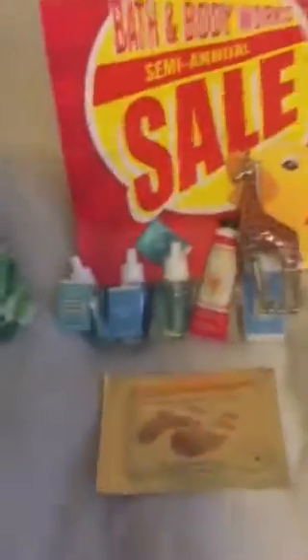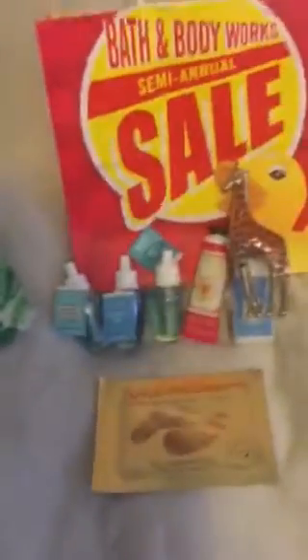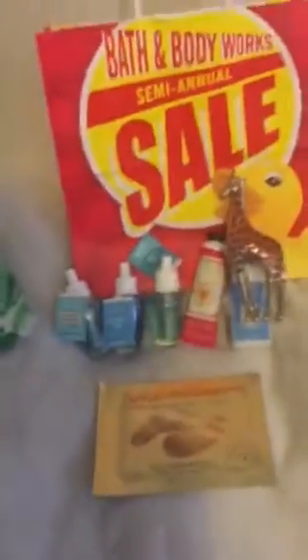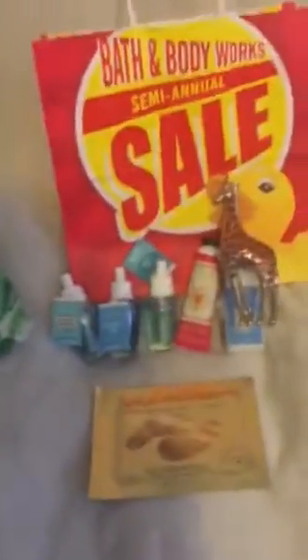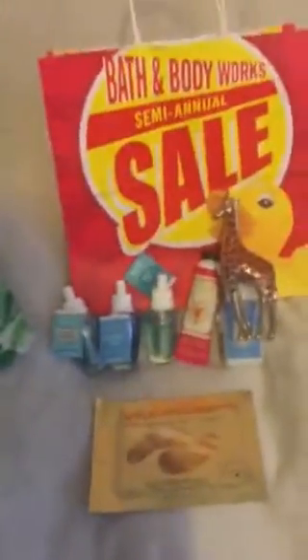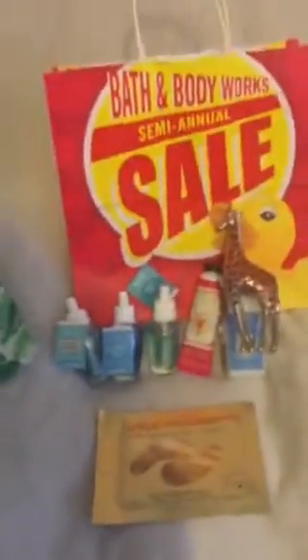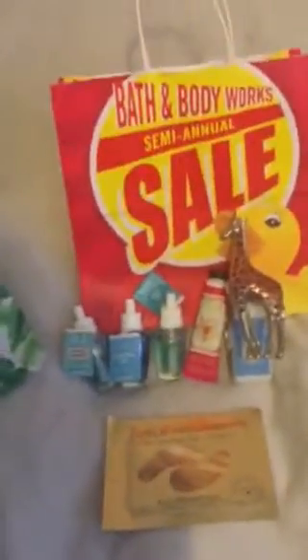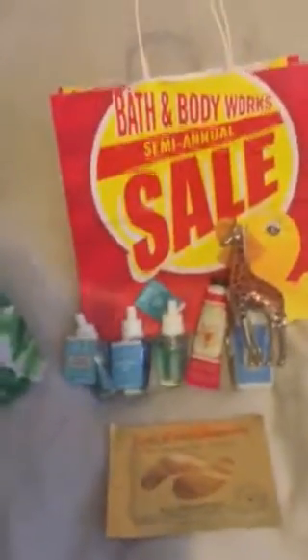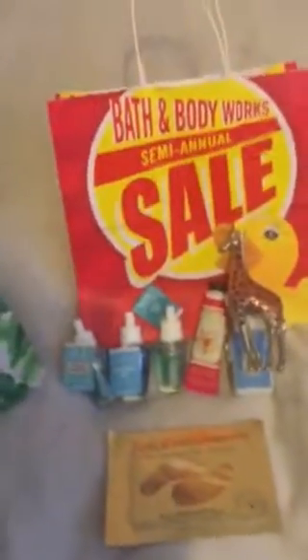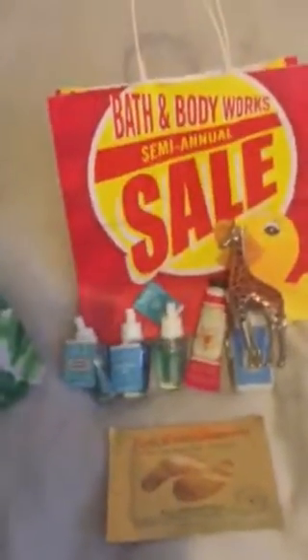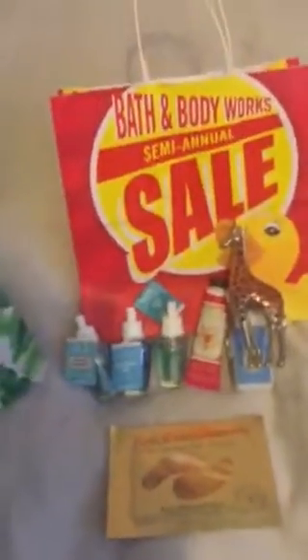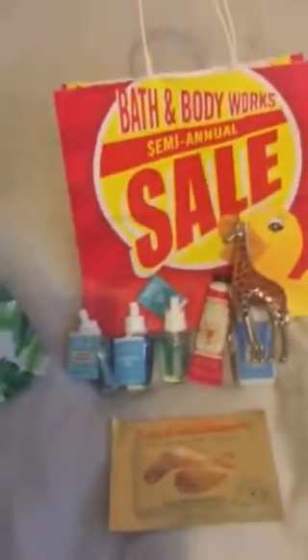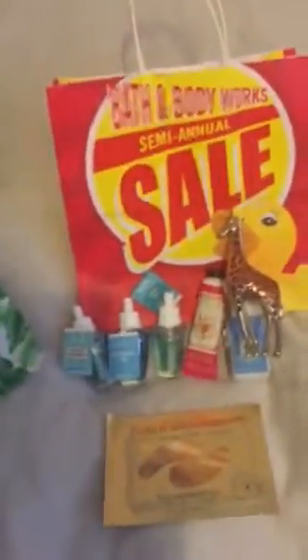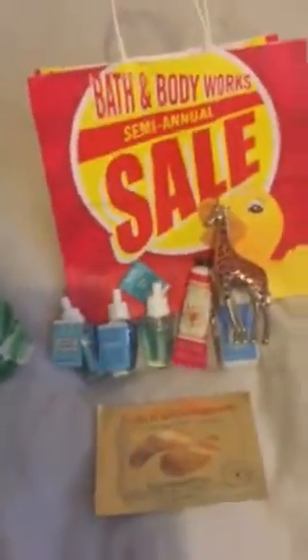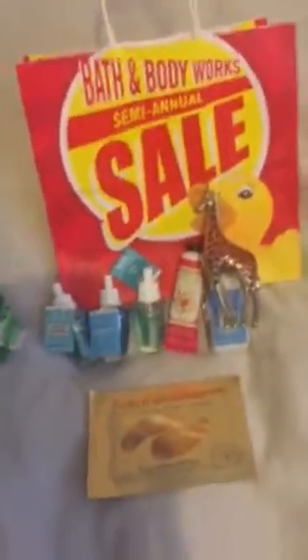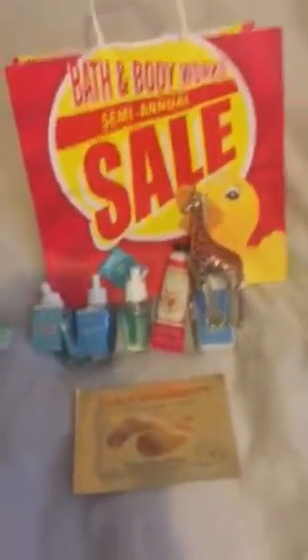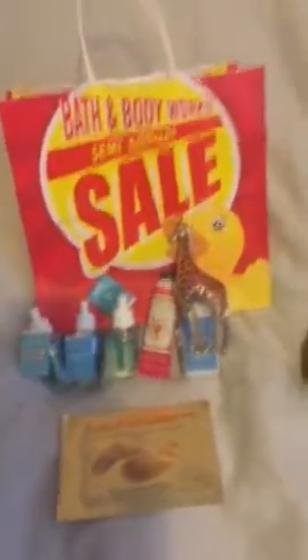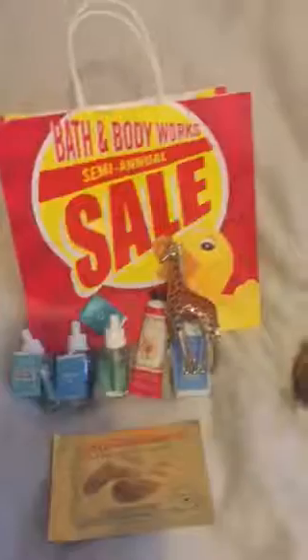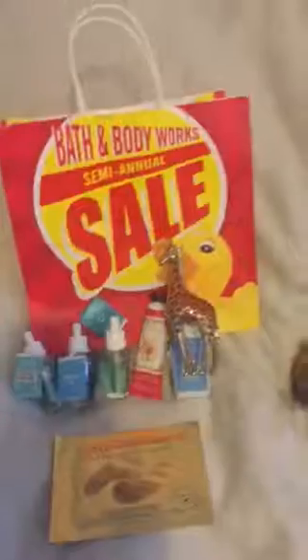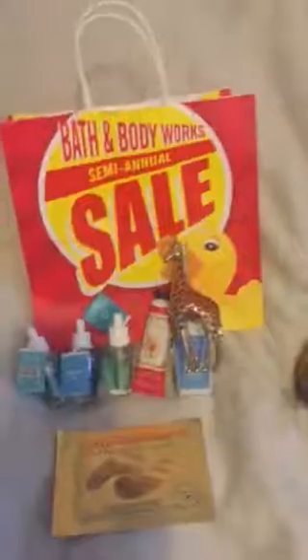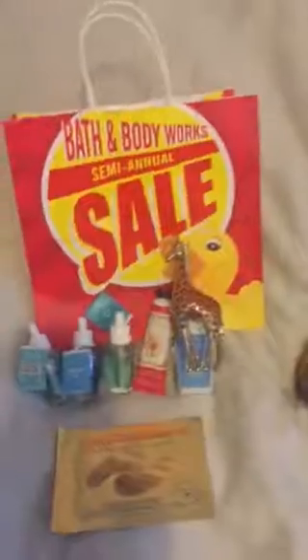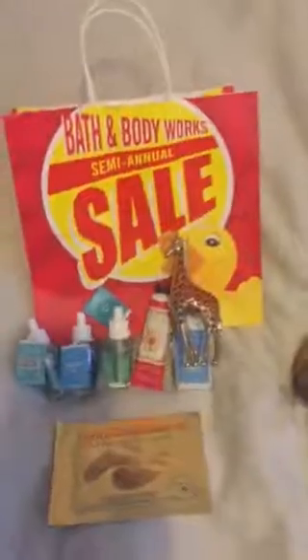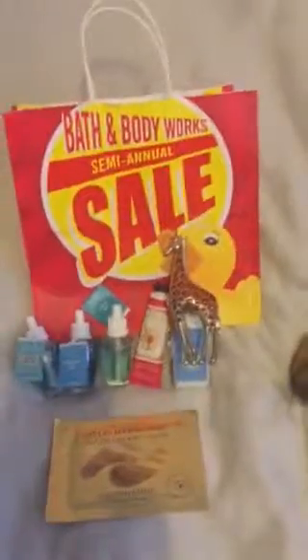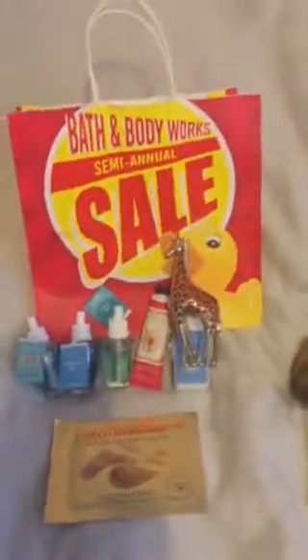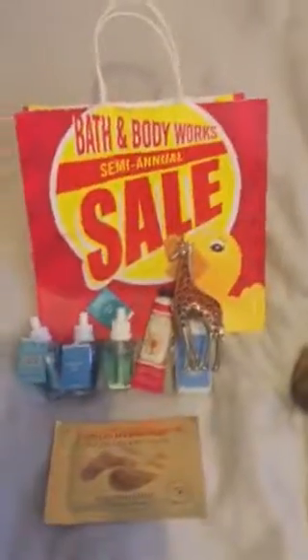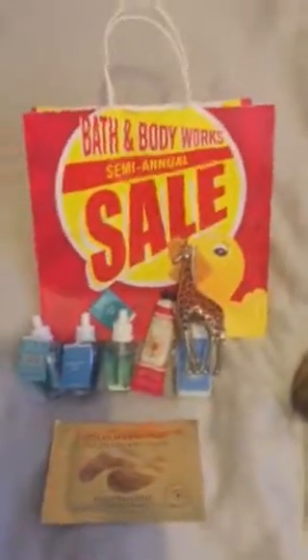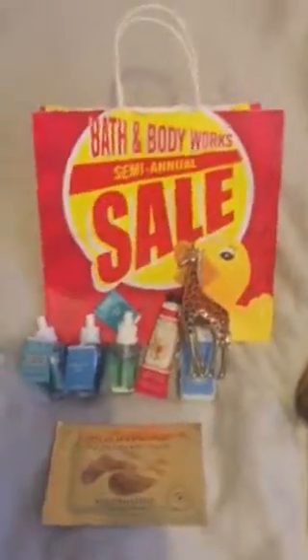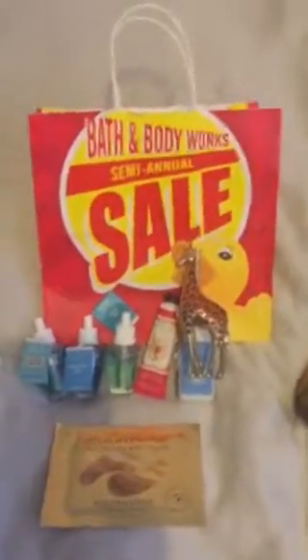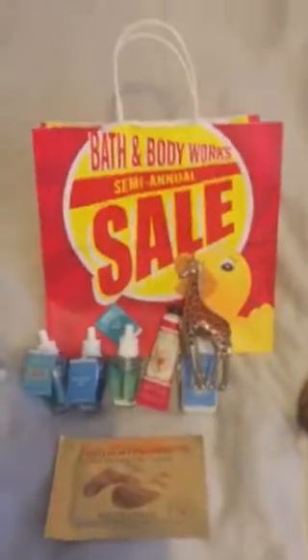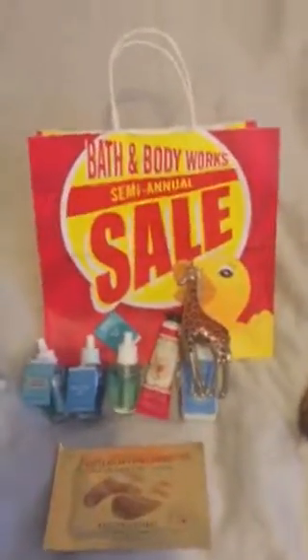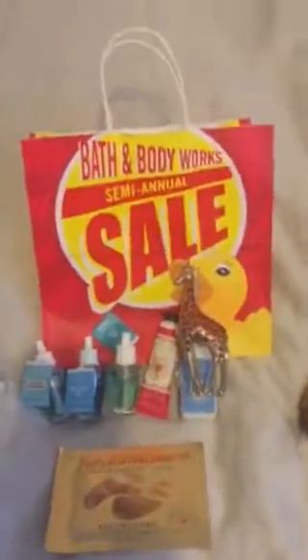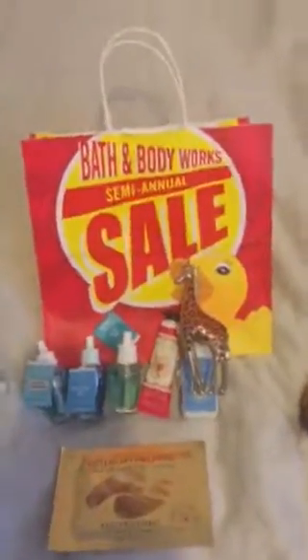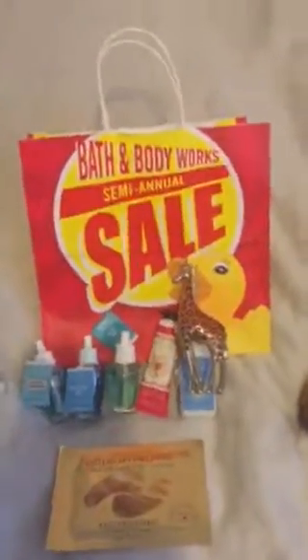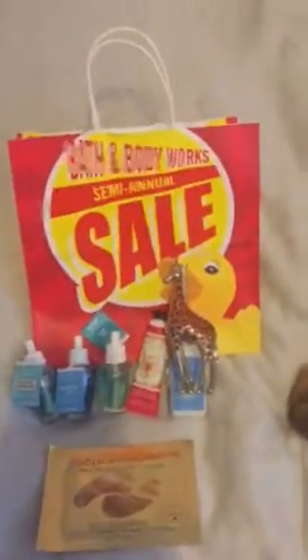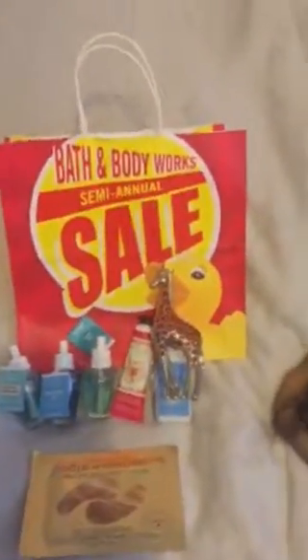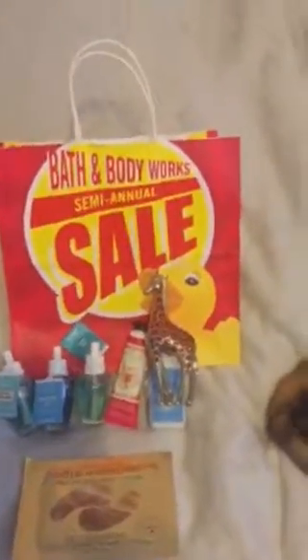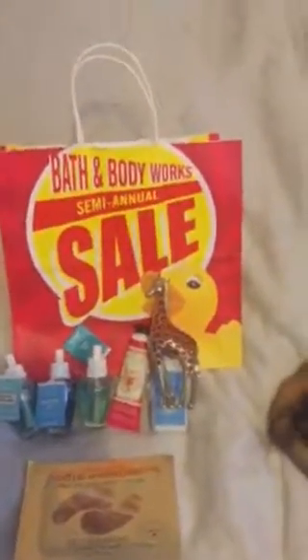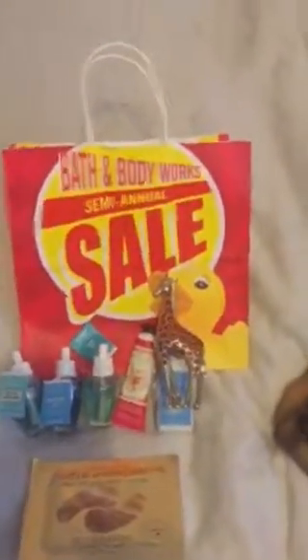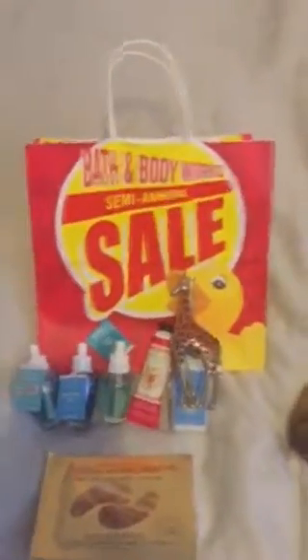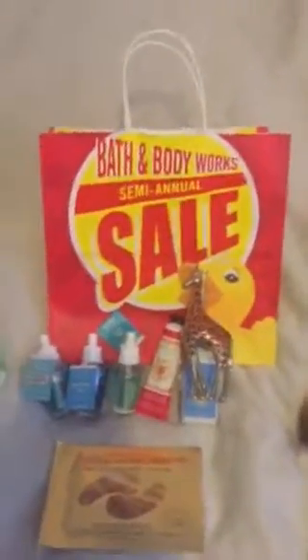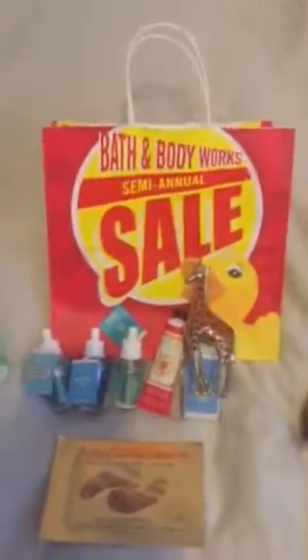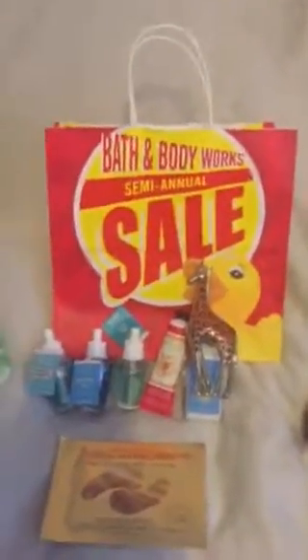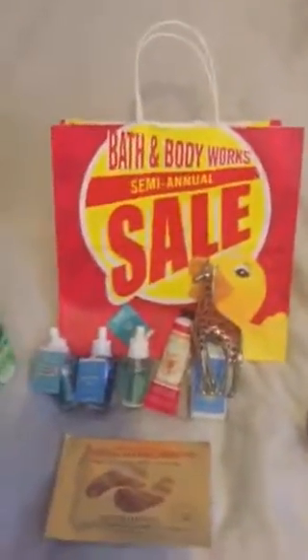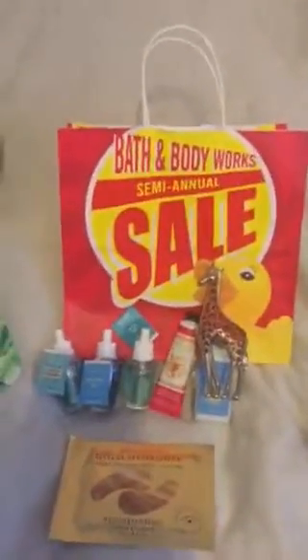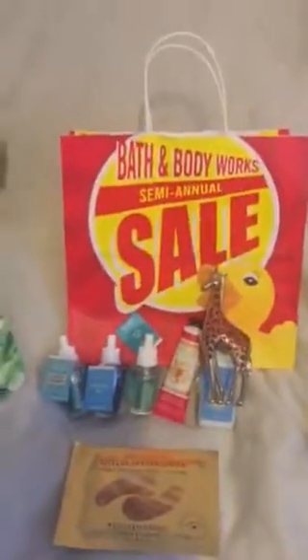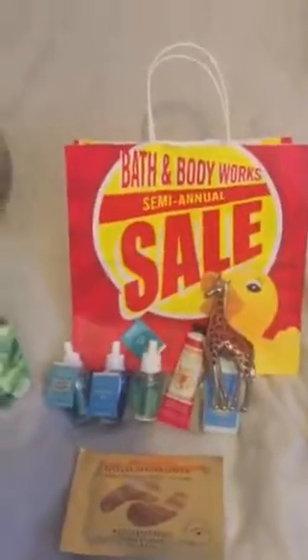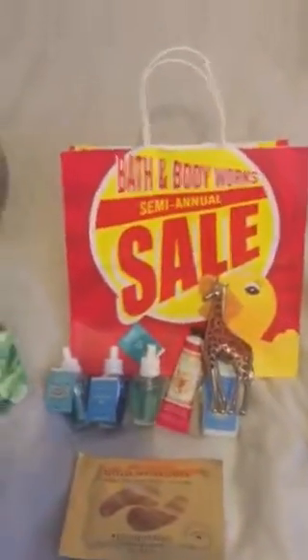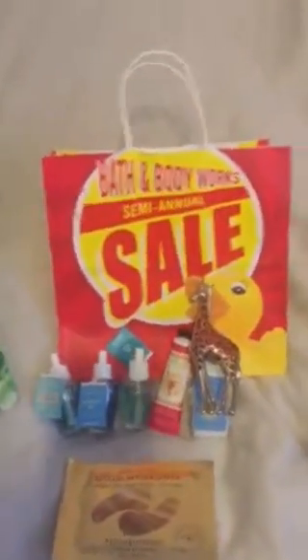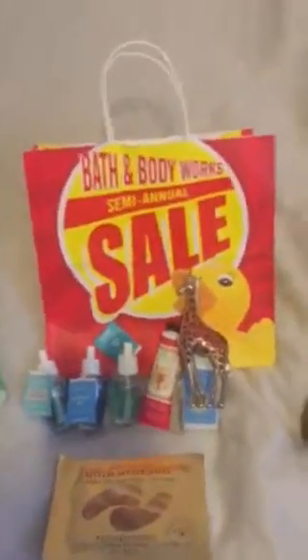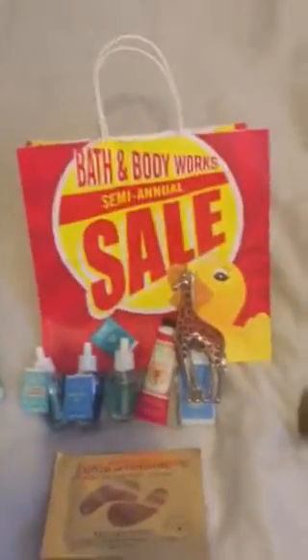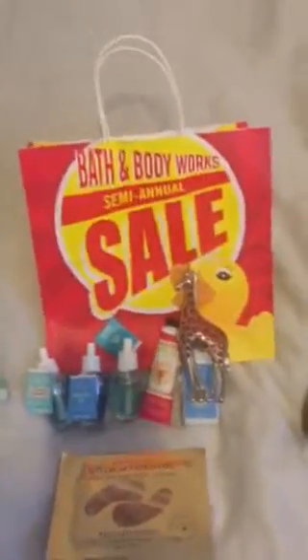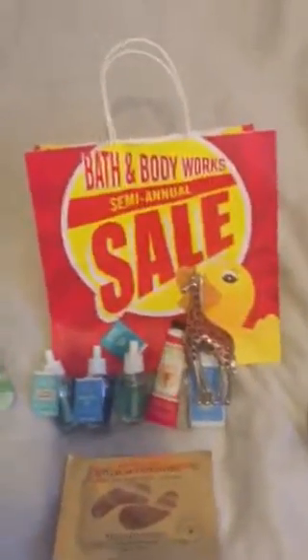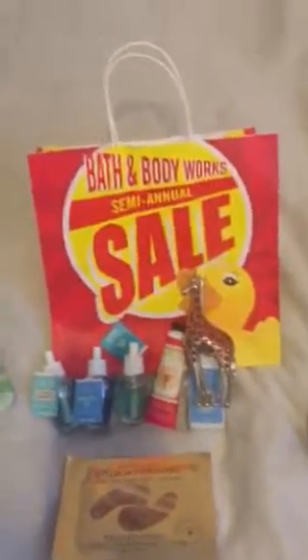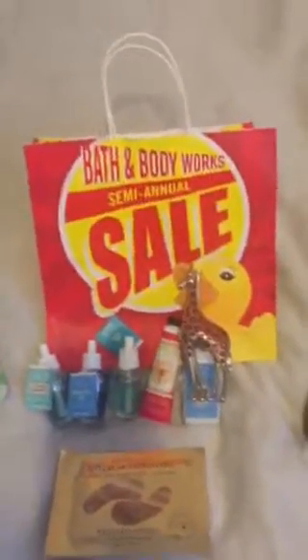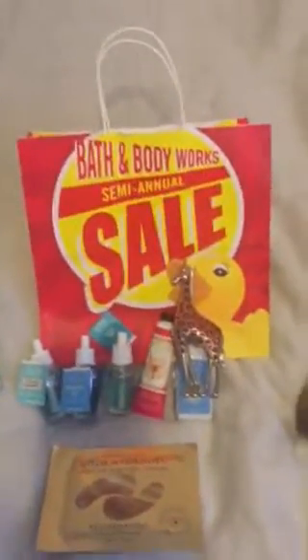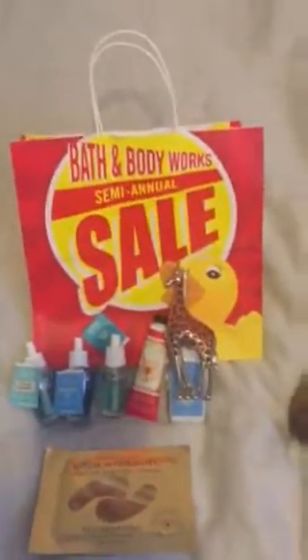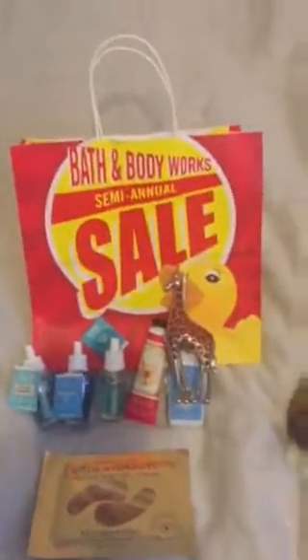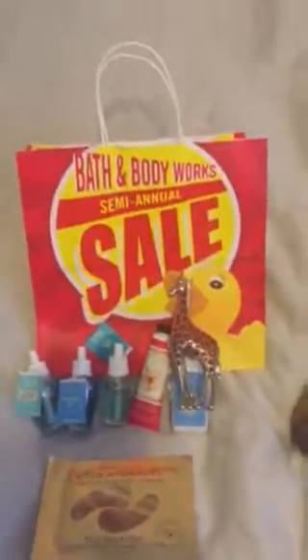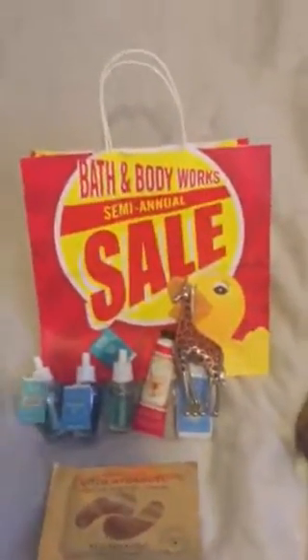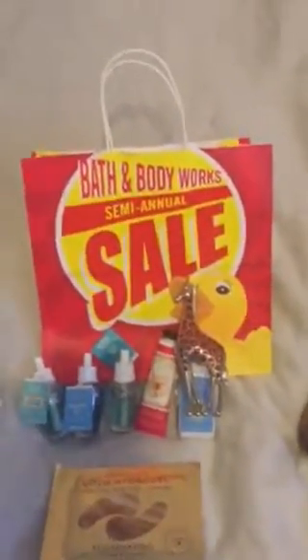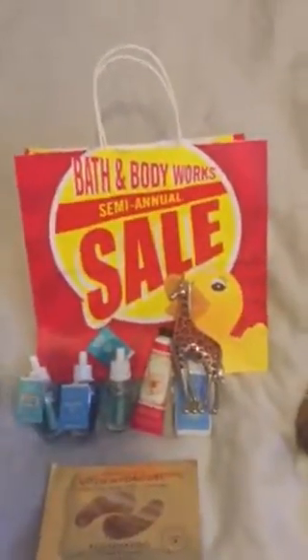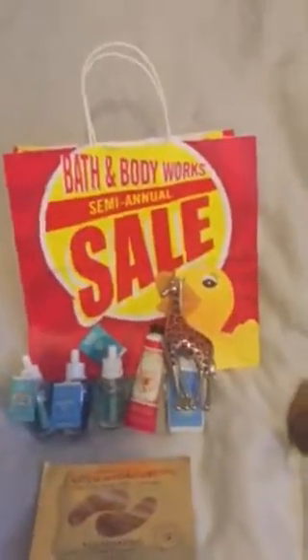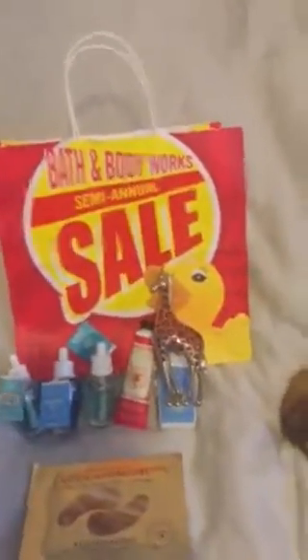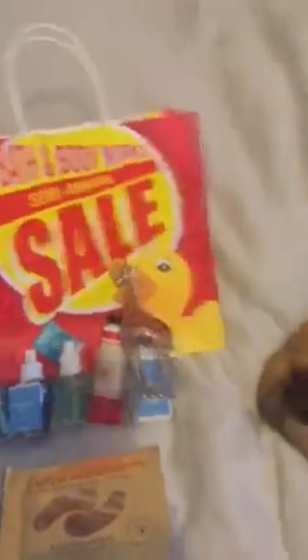The hand cream I have right now is from winter and I don't think it's smelling like peppermint in the summer.